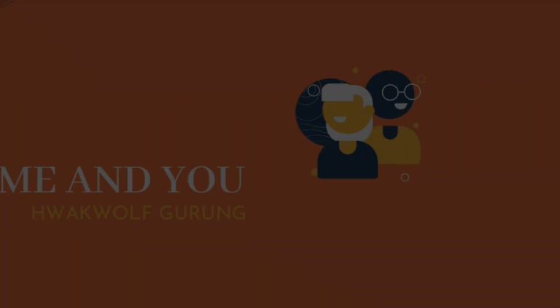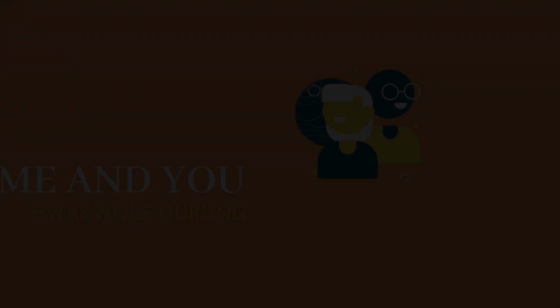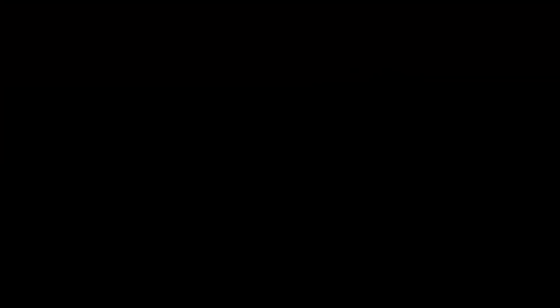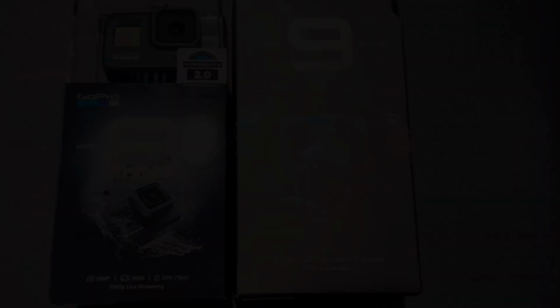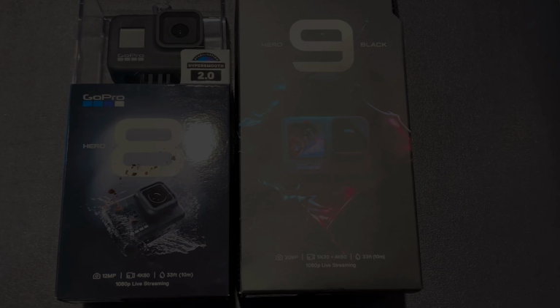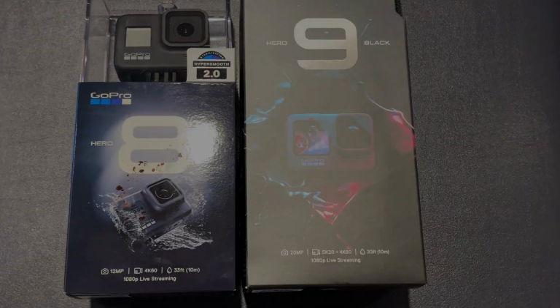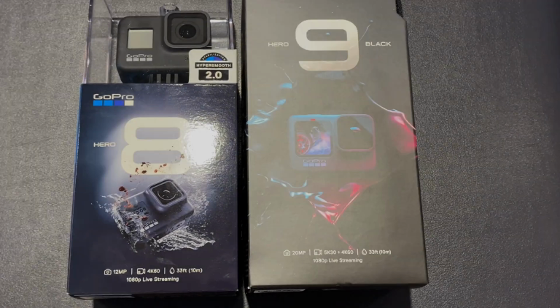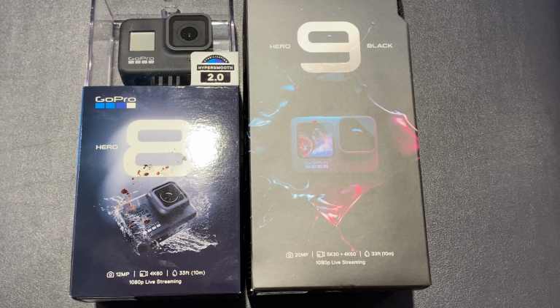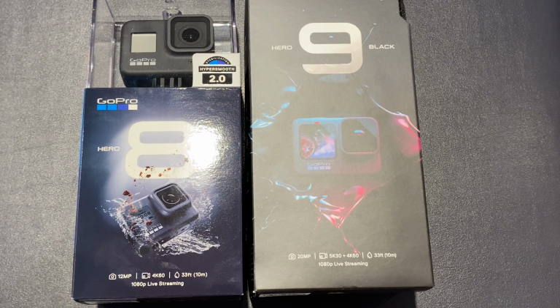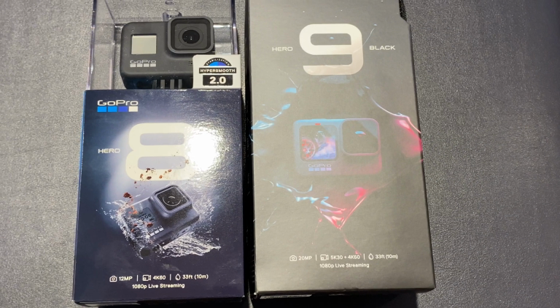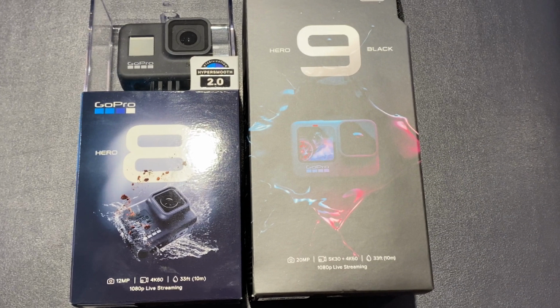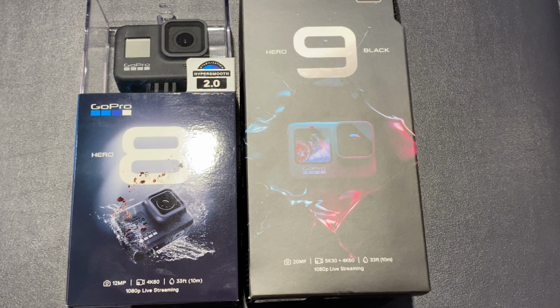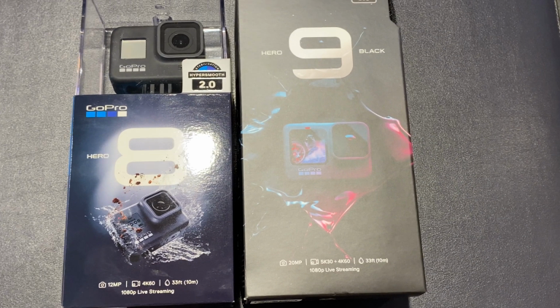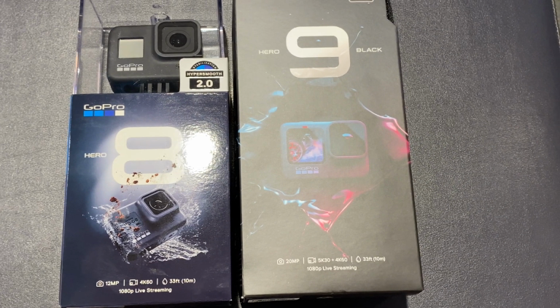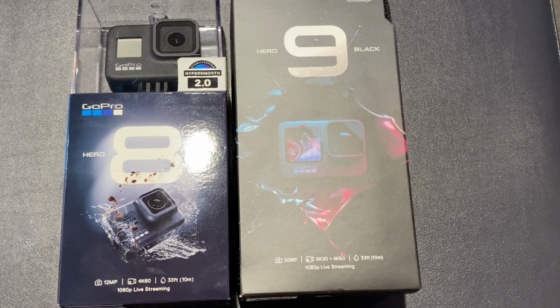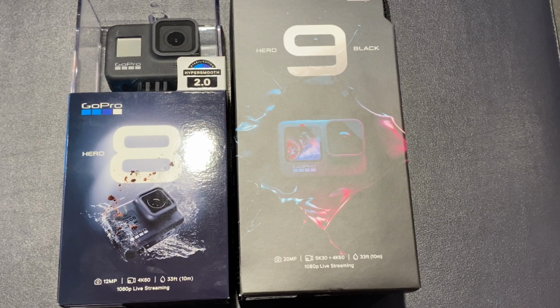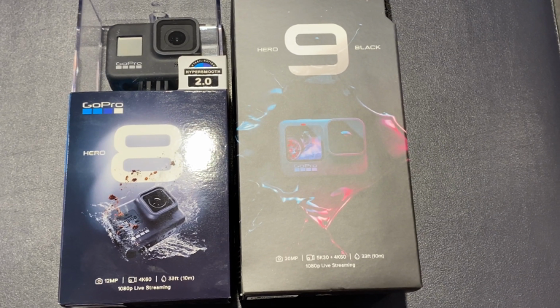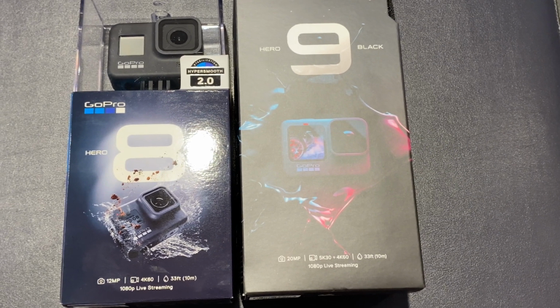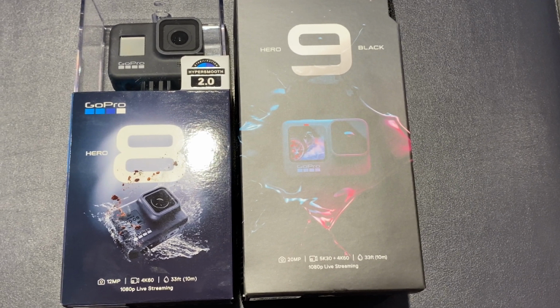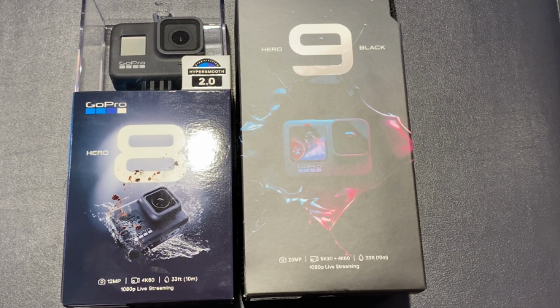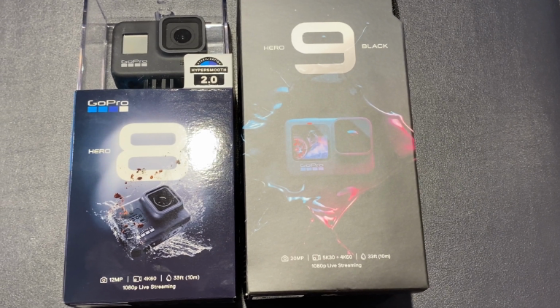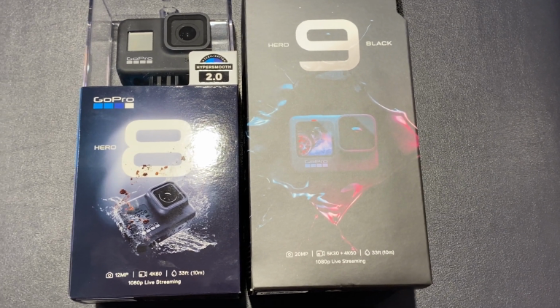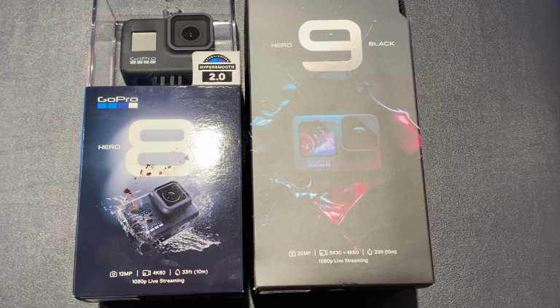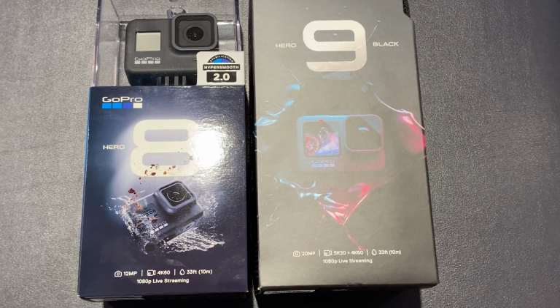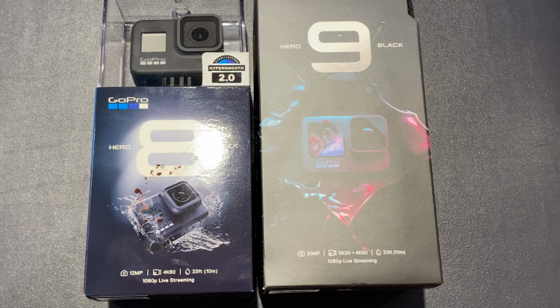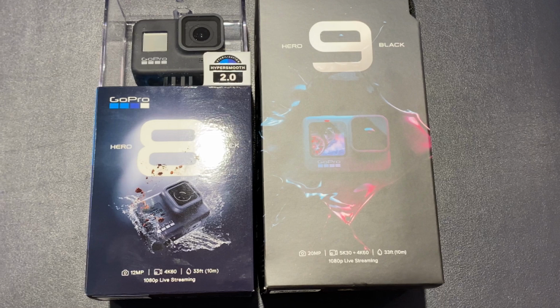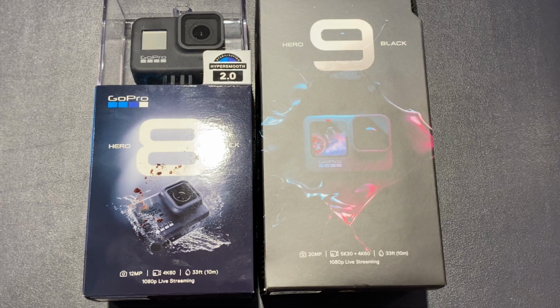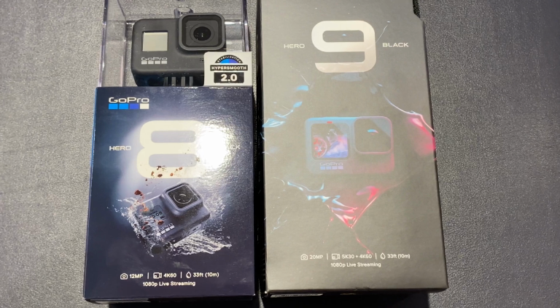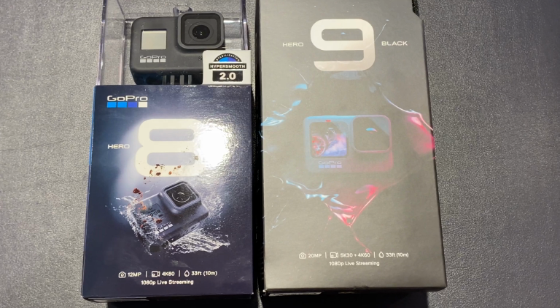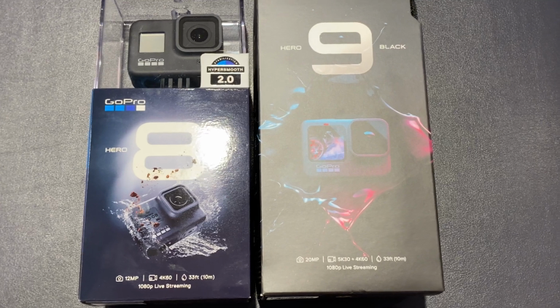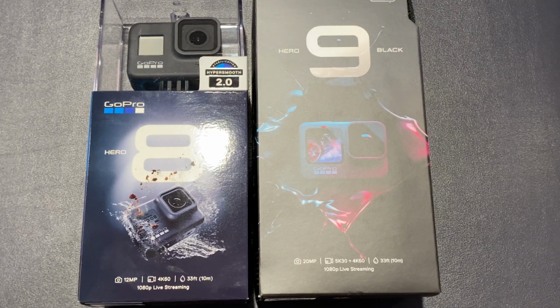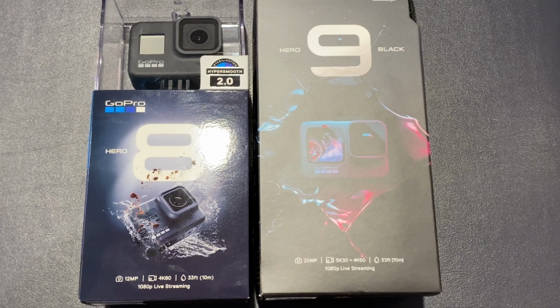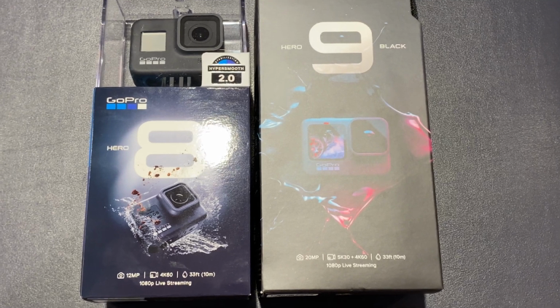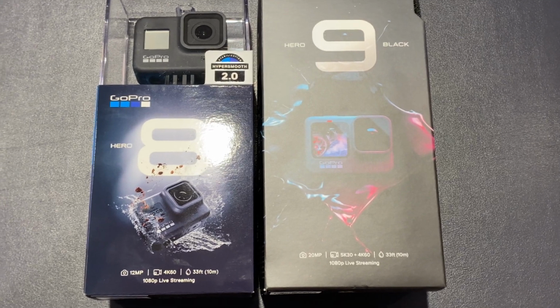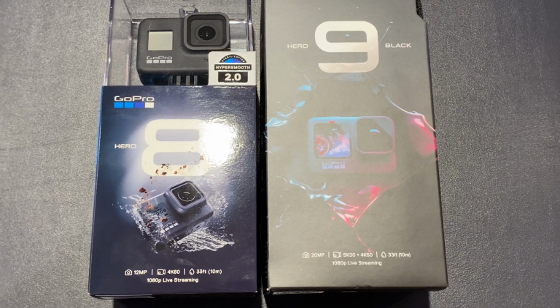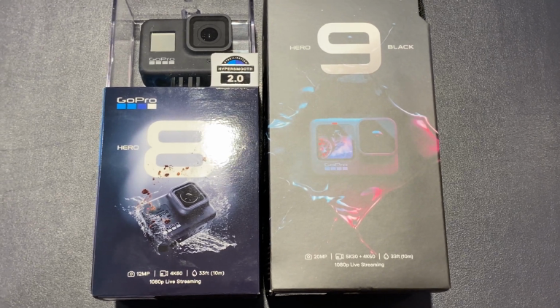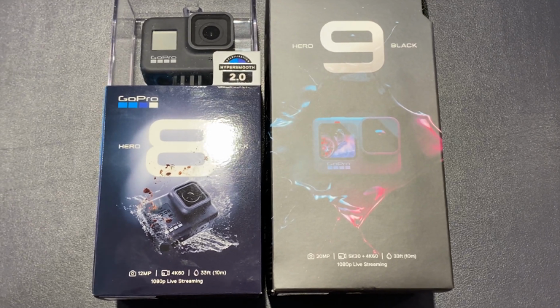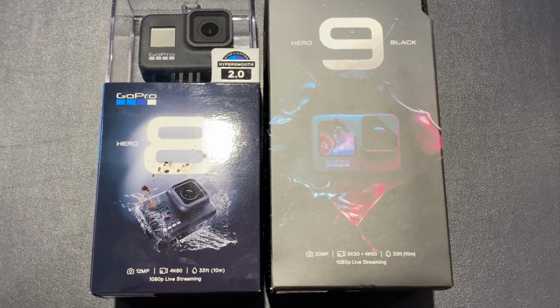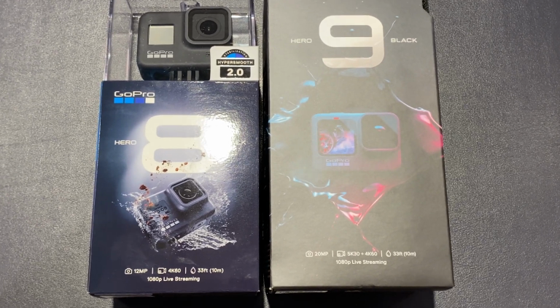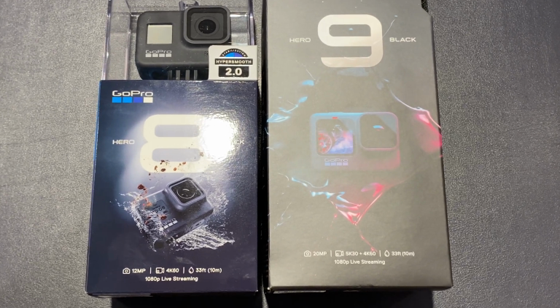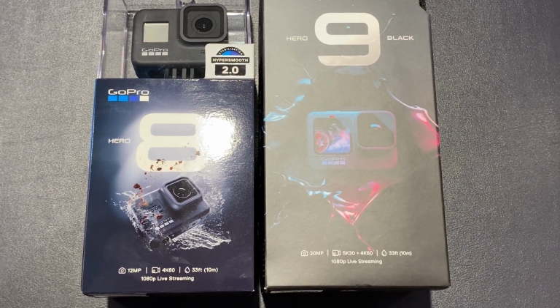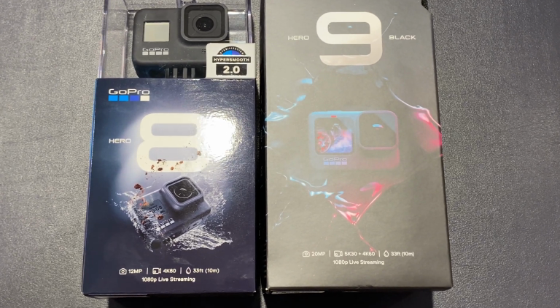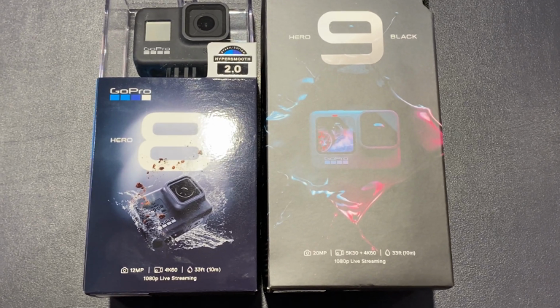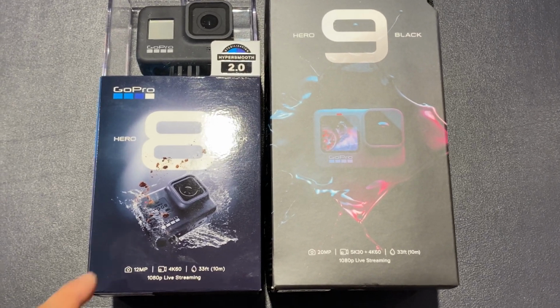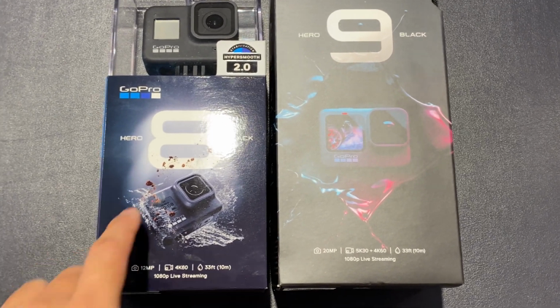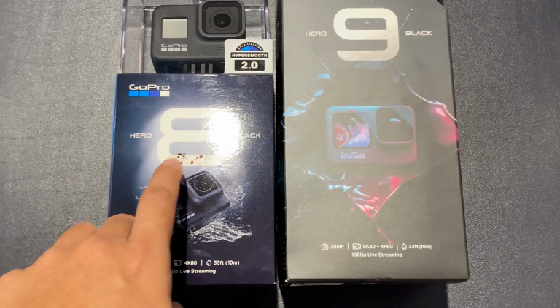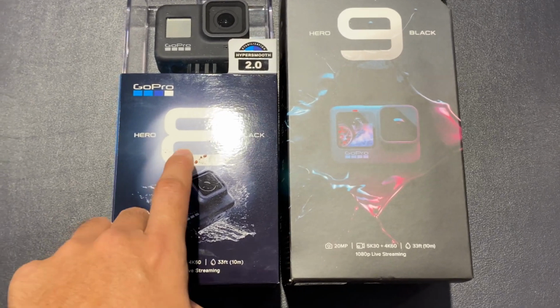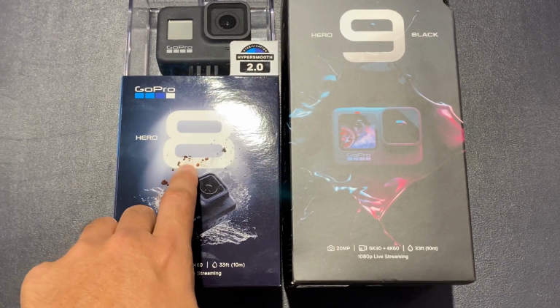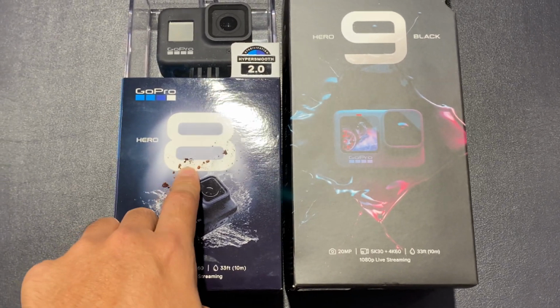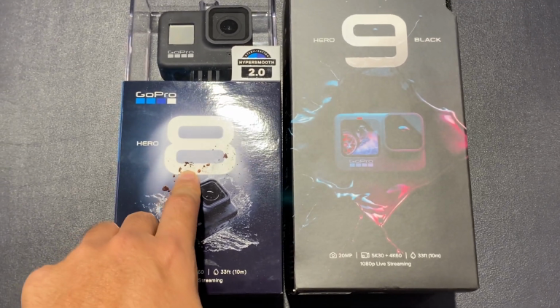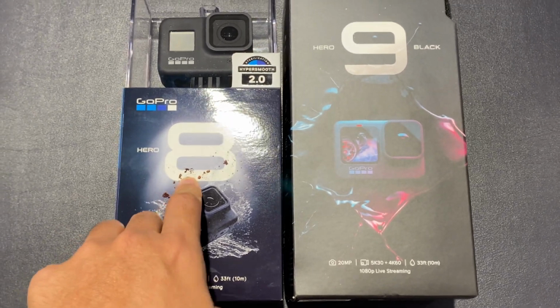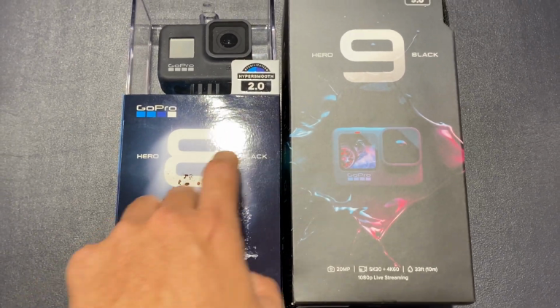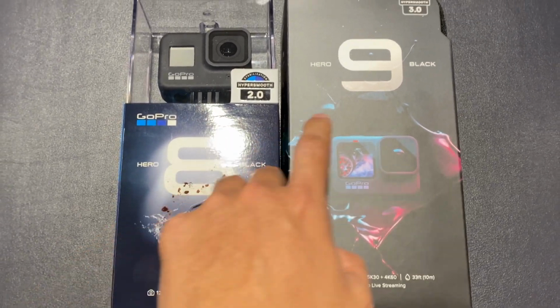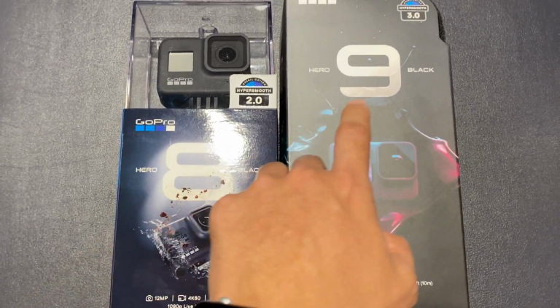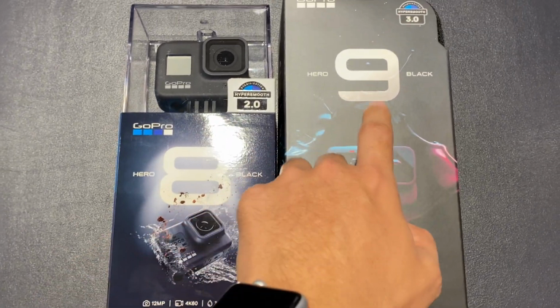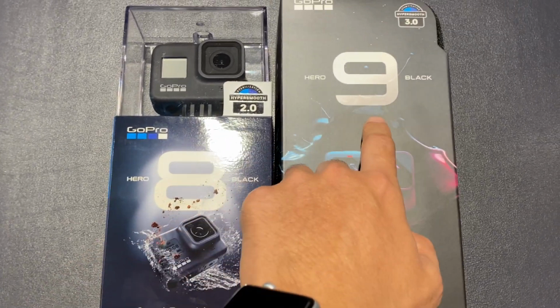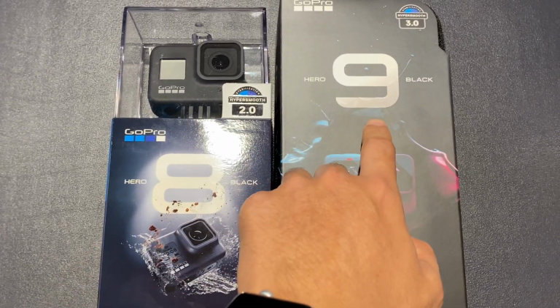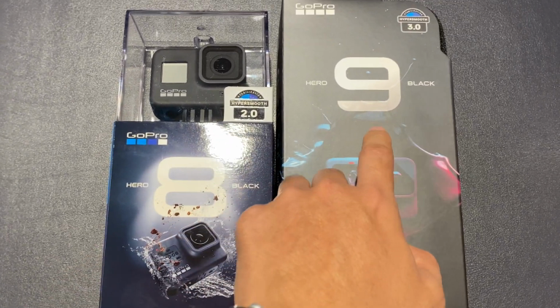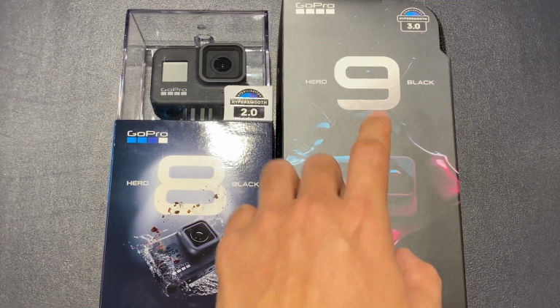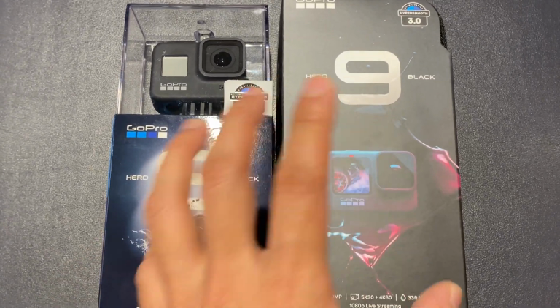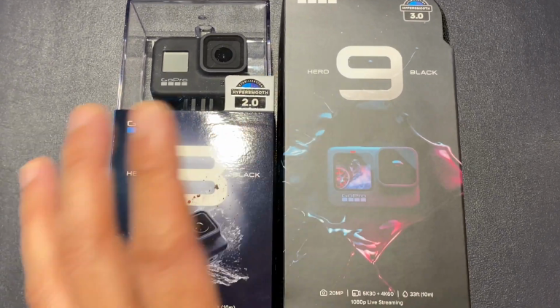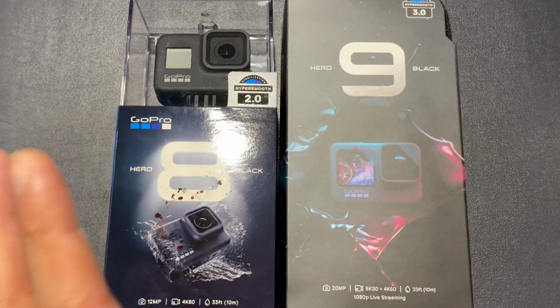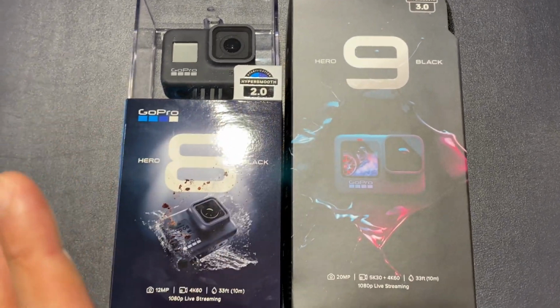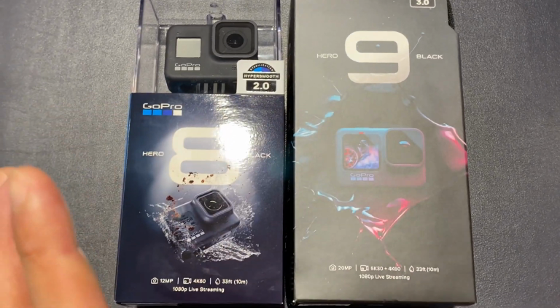Hello ladies and gentlemen, Deepika here again. Today before we do the size comparison between Hero 8 and Hero 9, we are going to see the major differences in what comes outside the box.